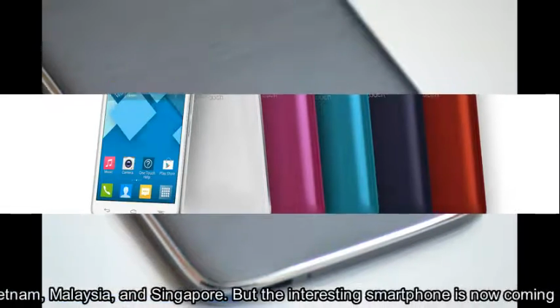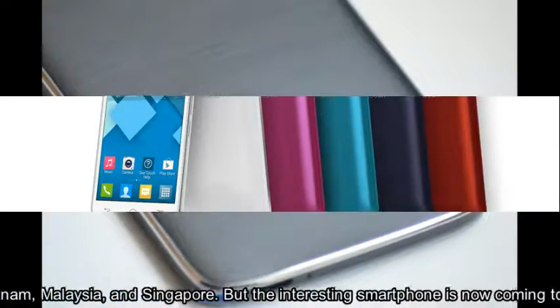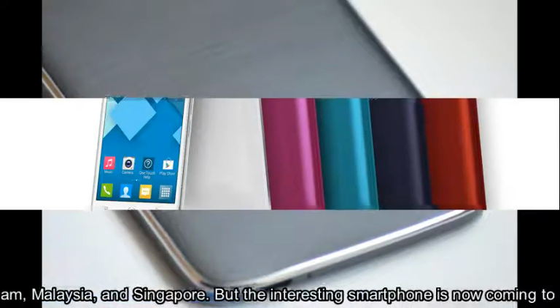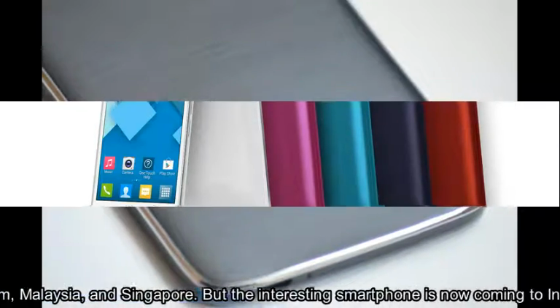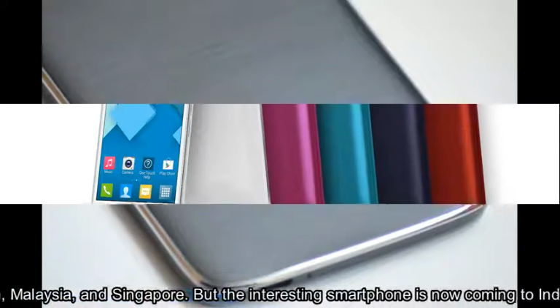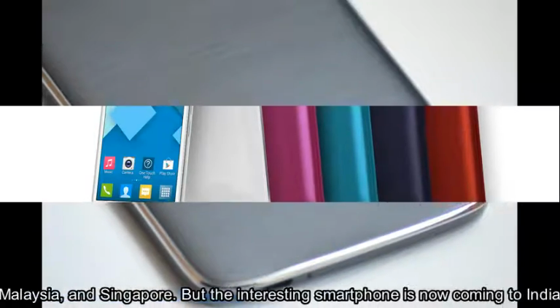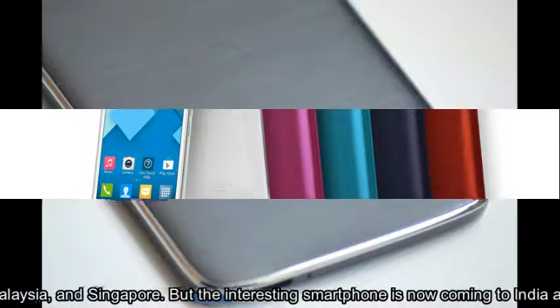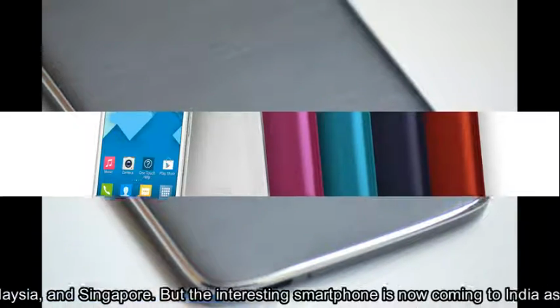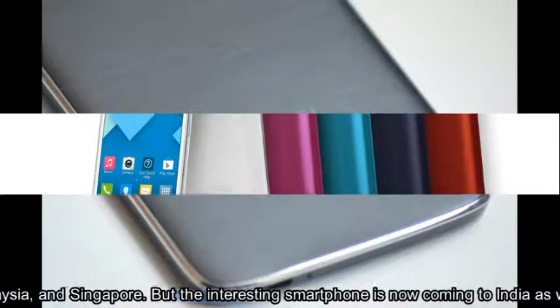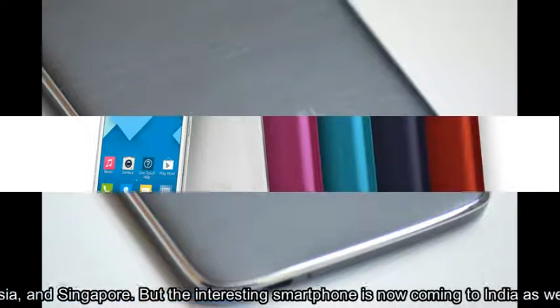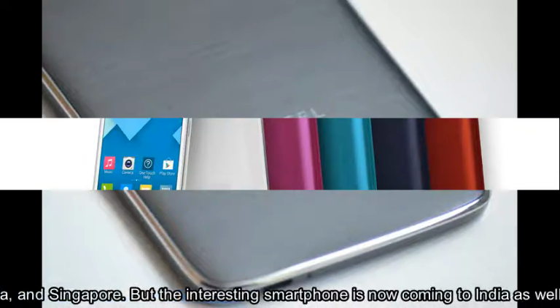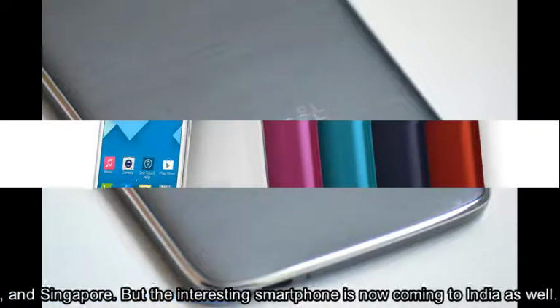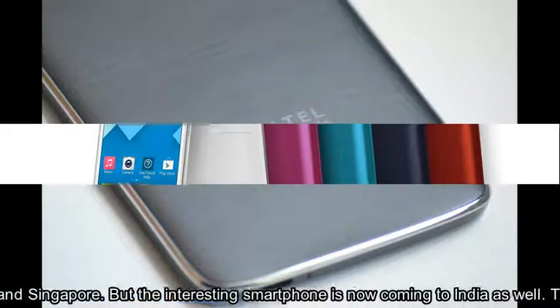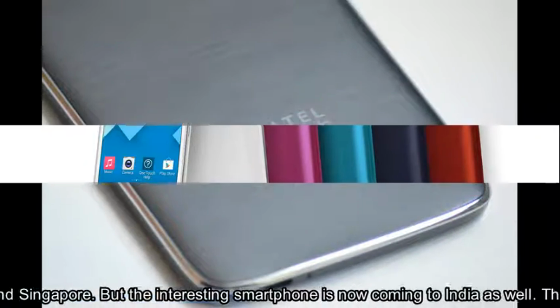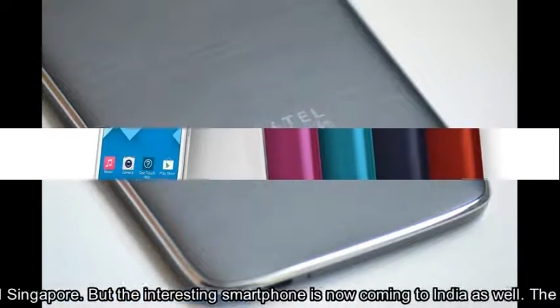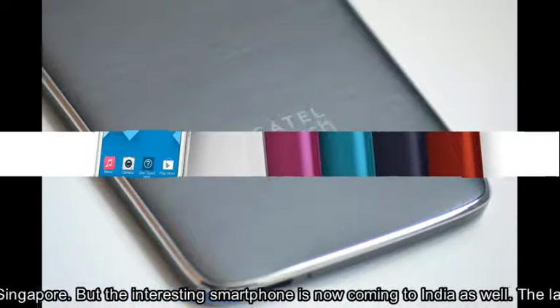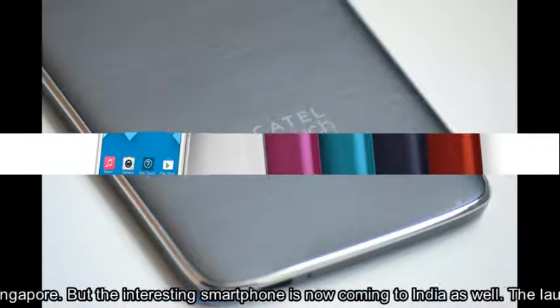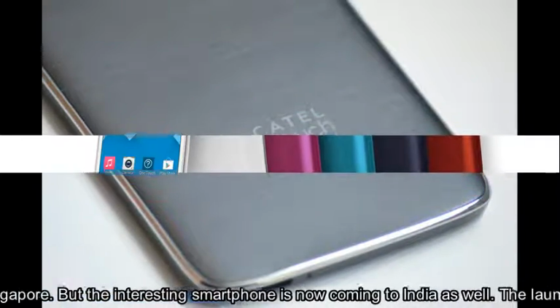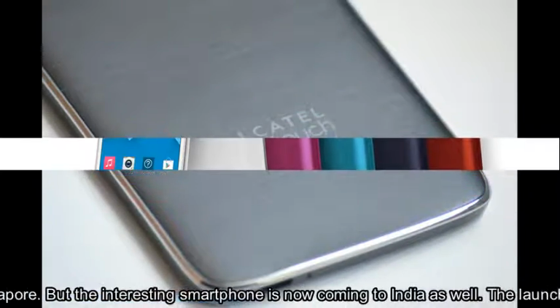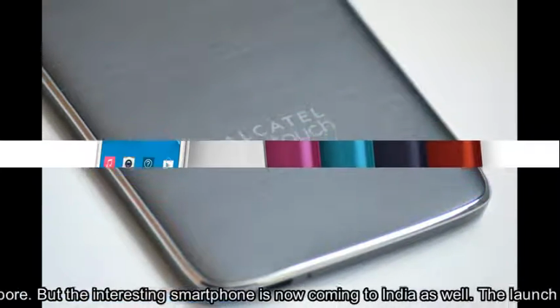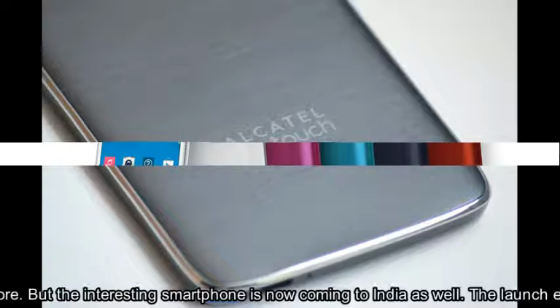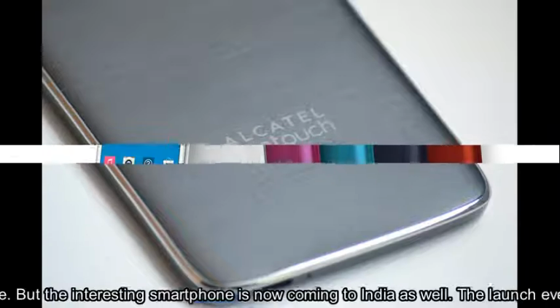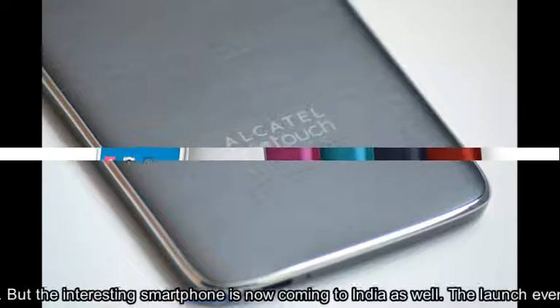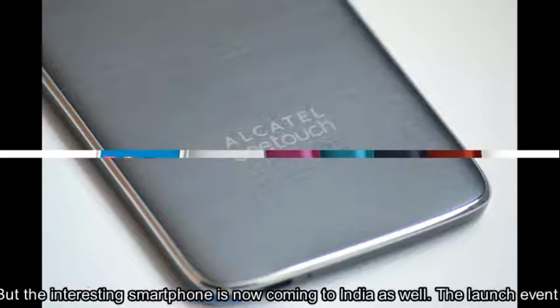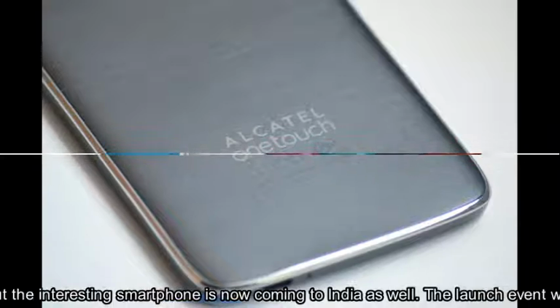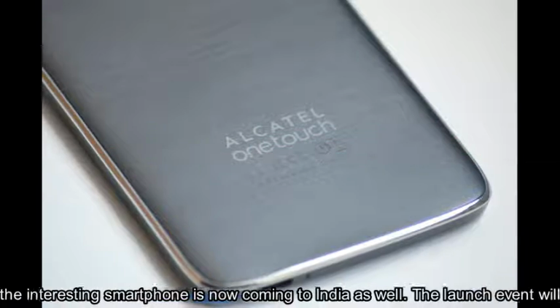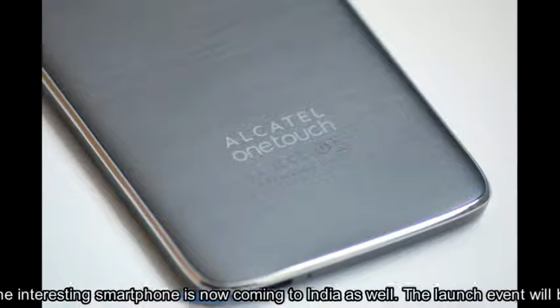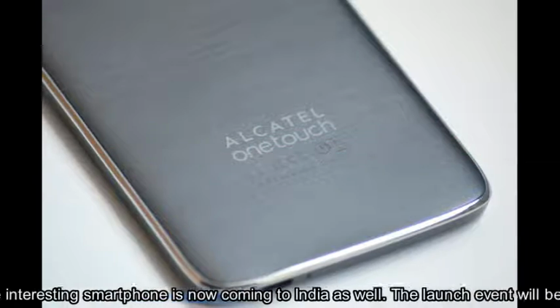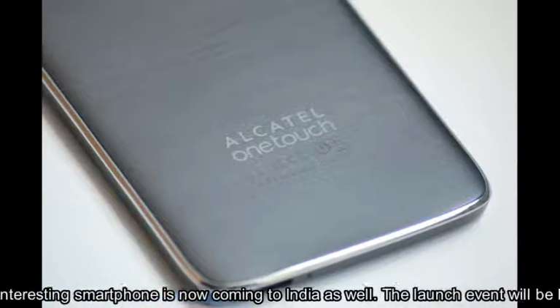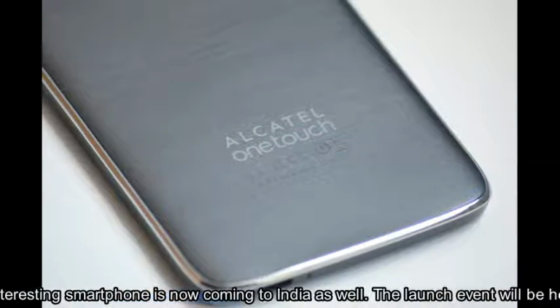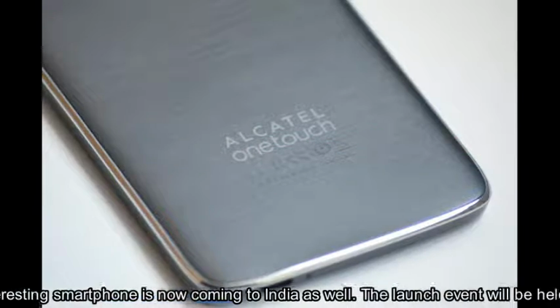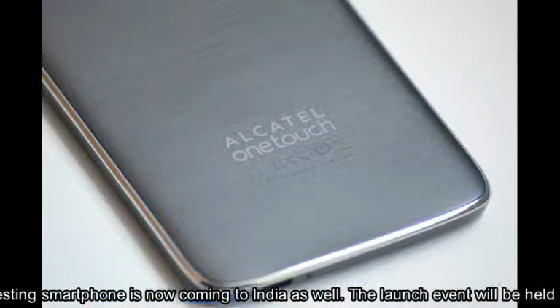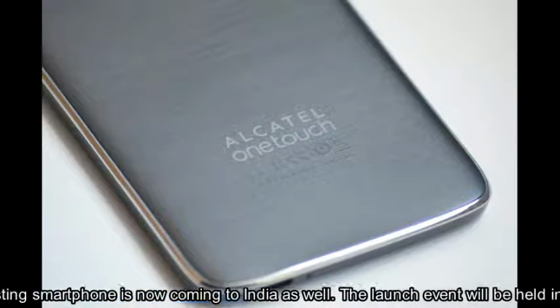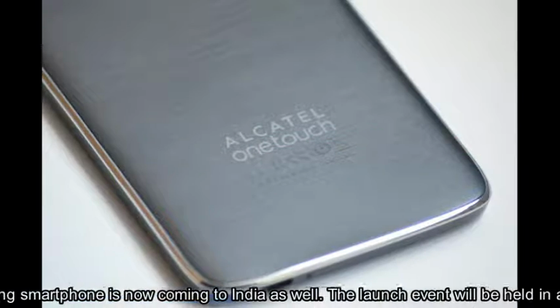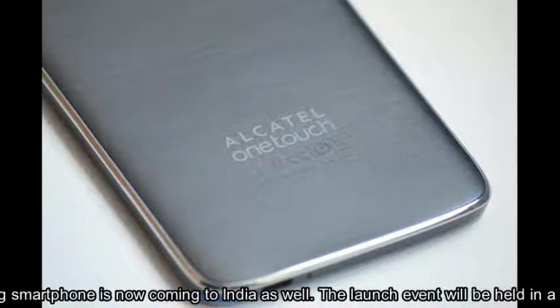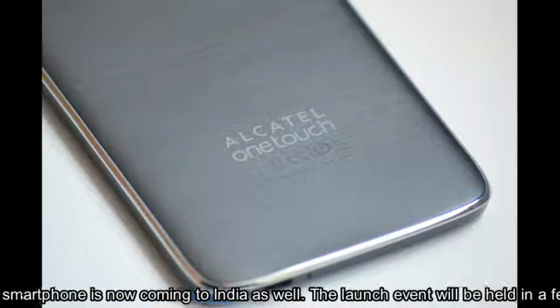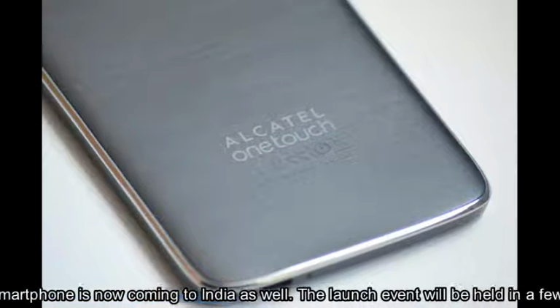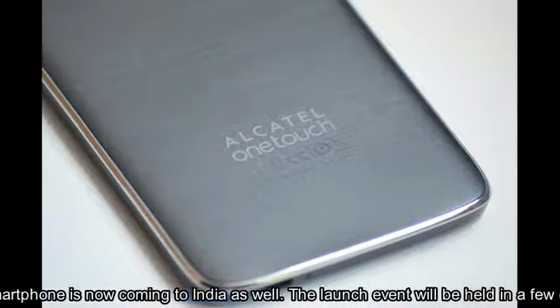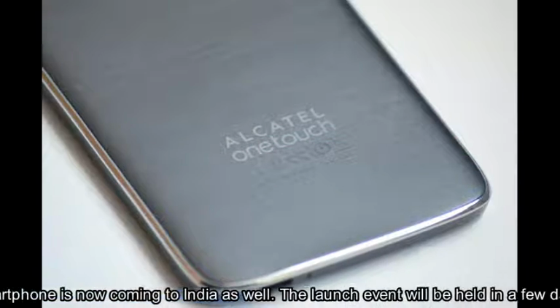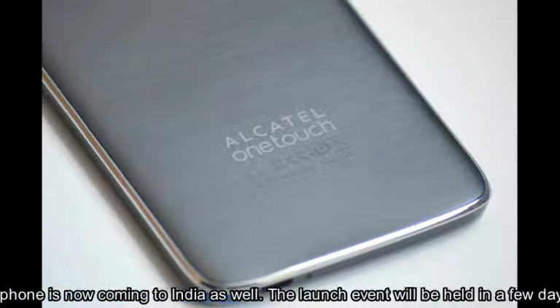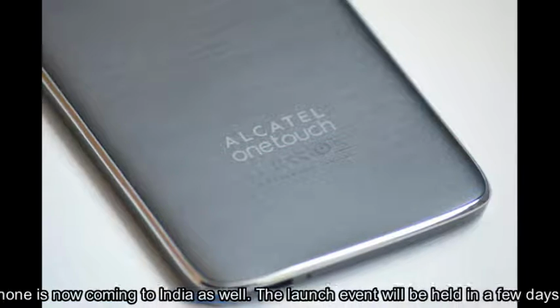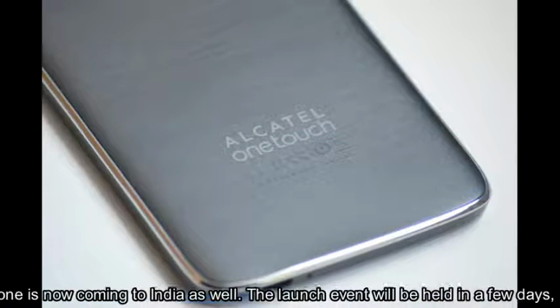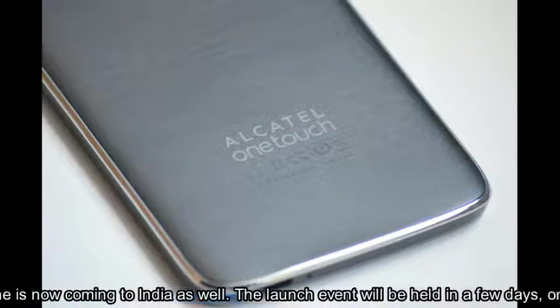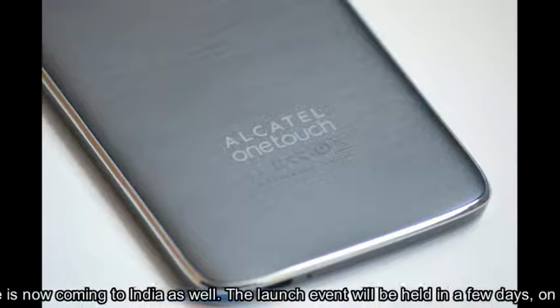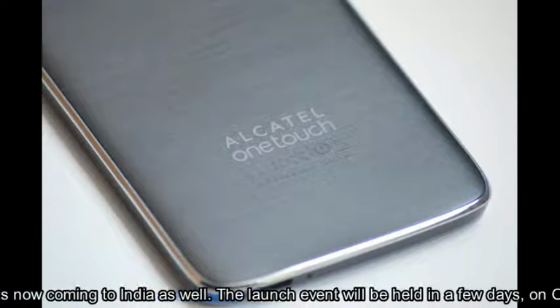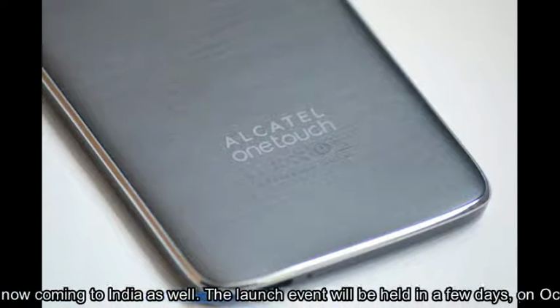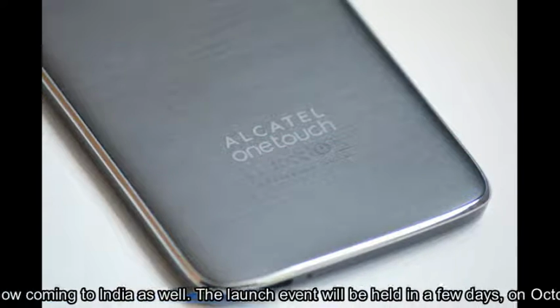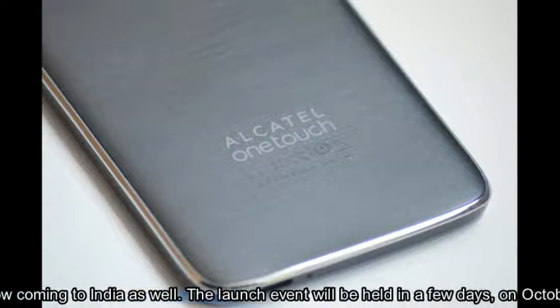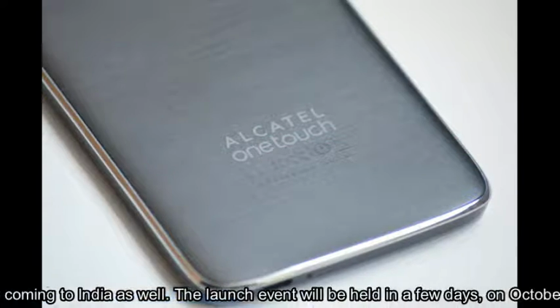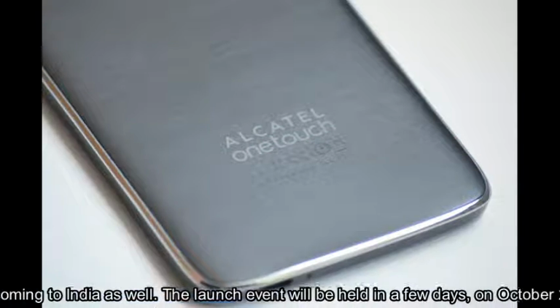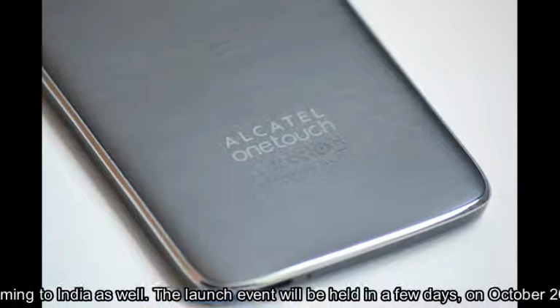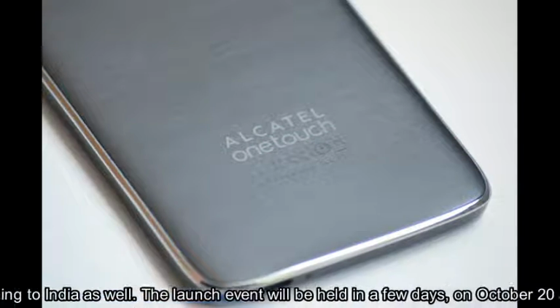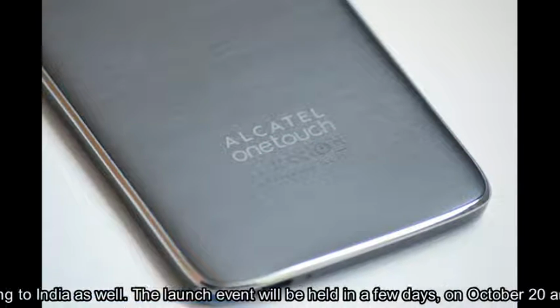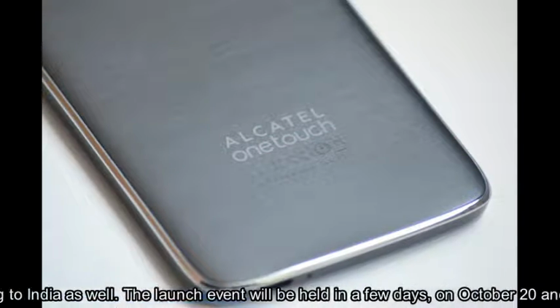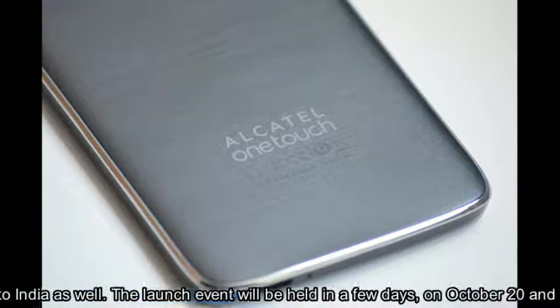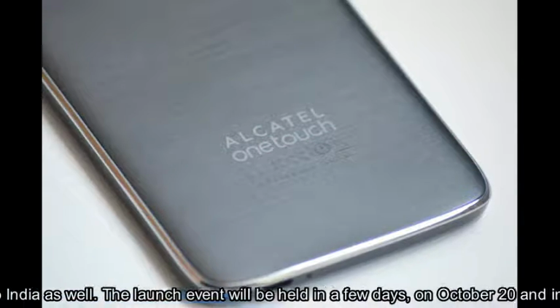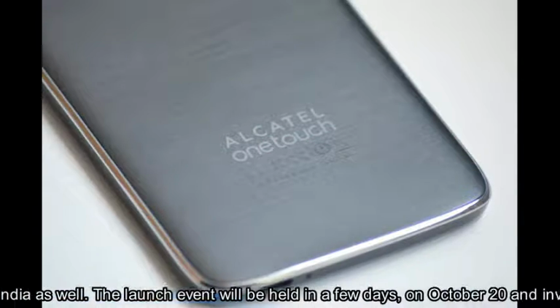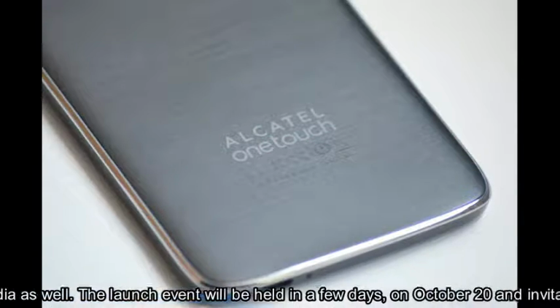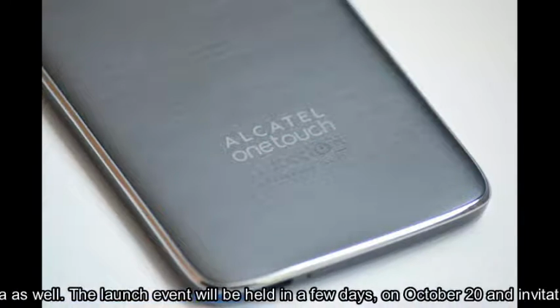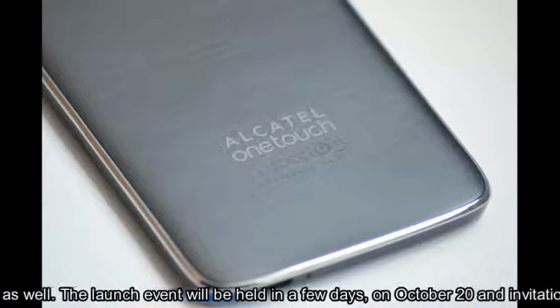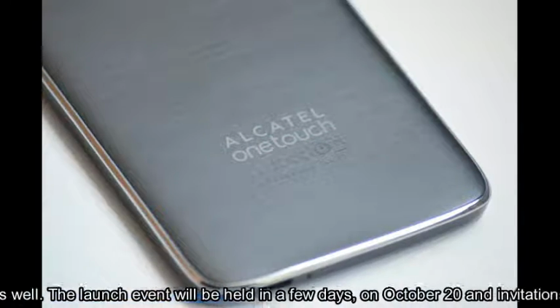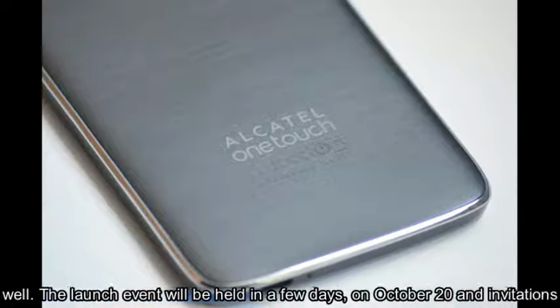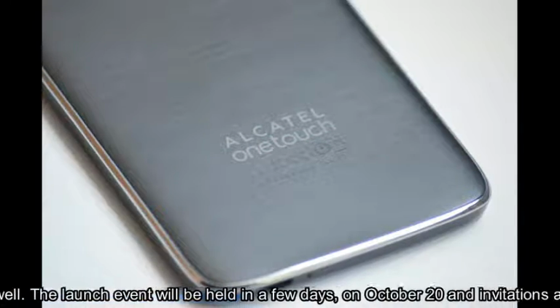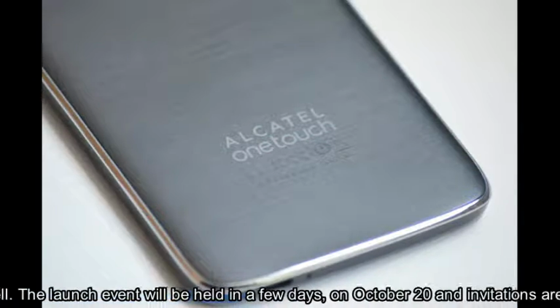The launch event will be held in a few days, on October the 20th, and invitations are already being distributed.